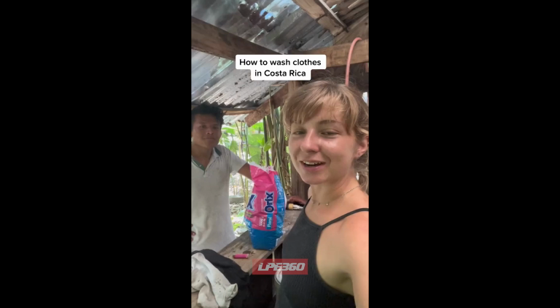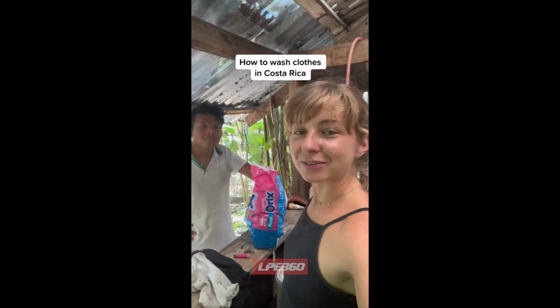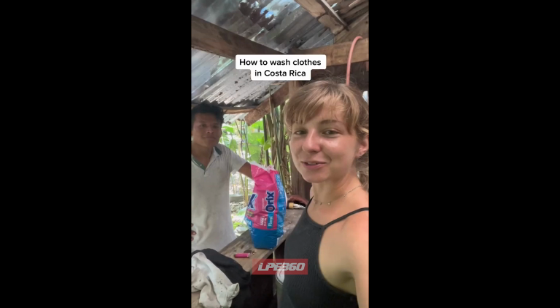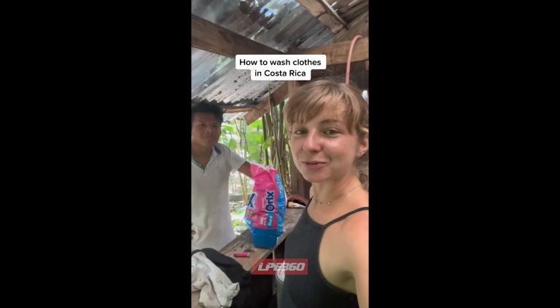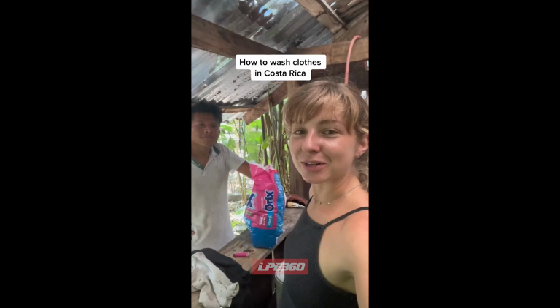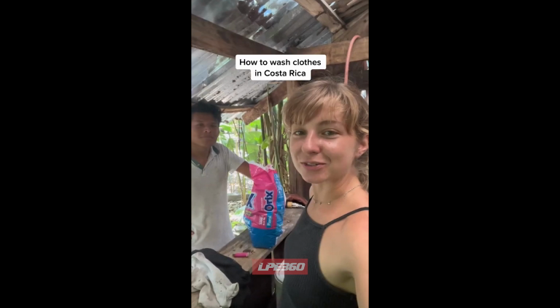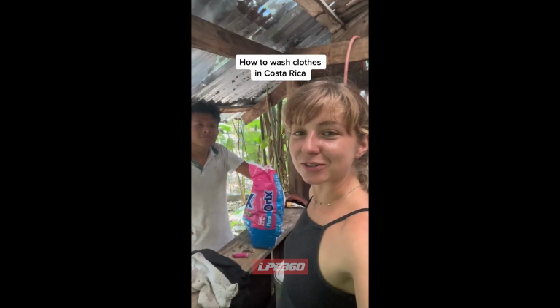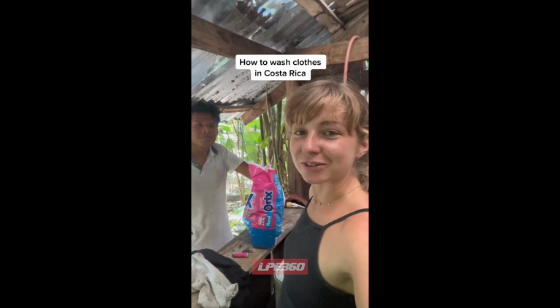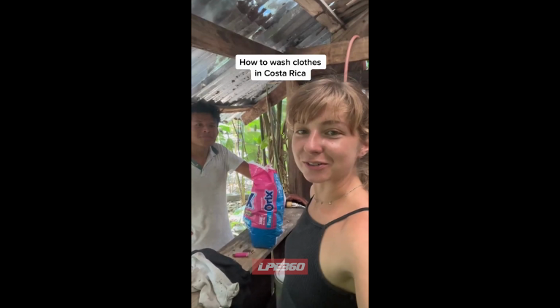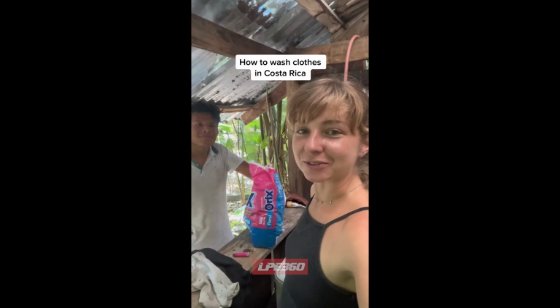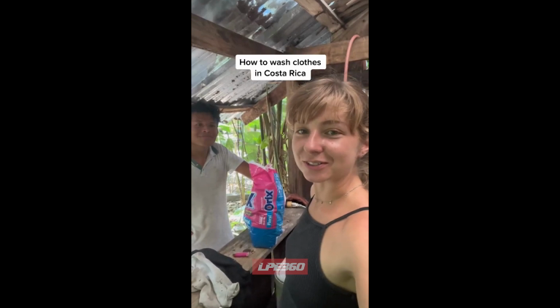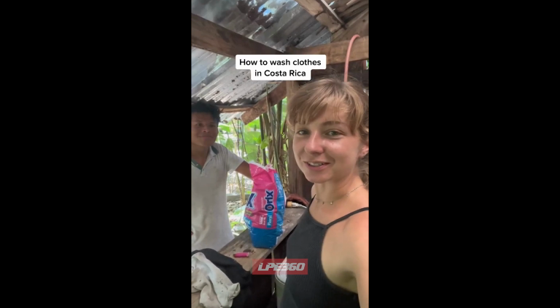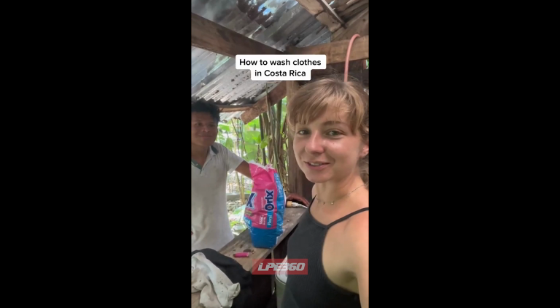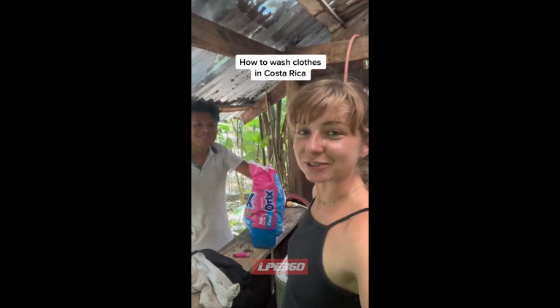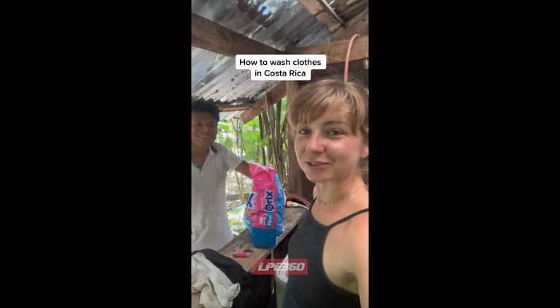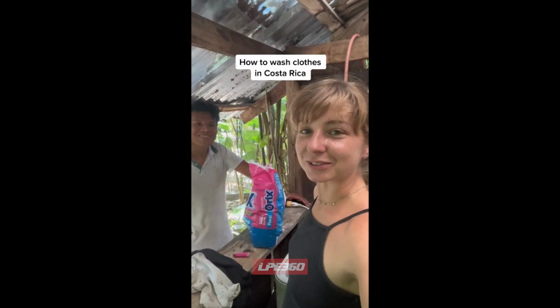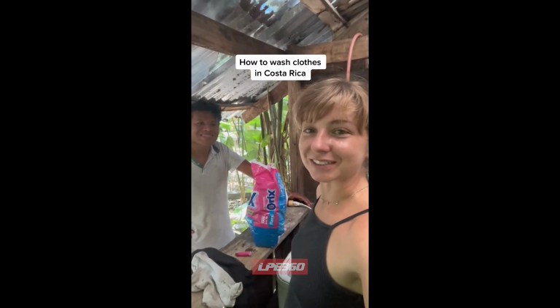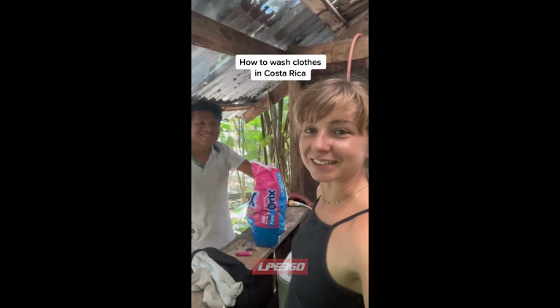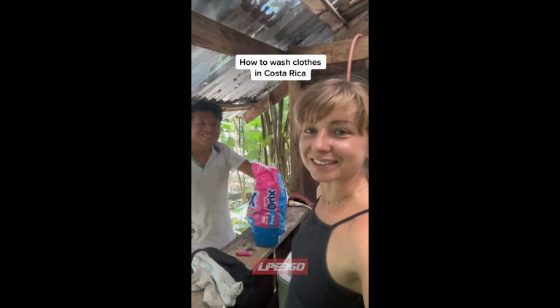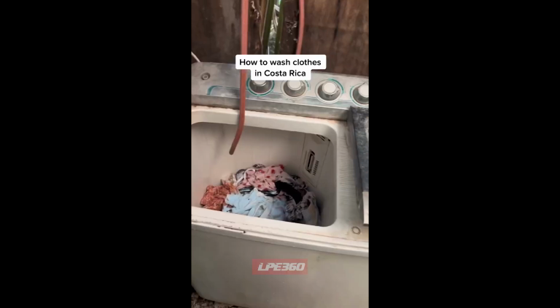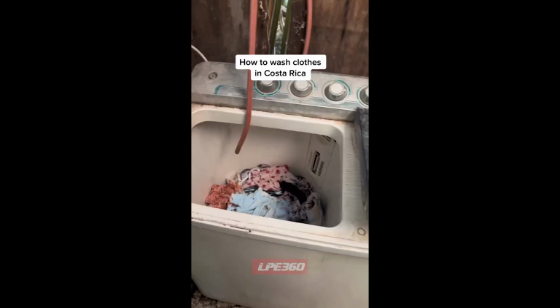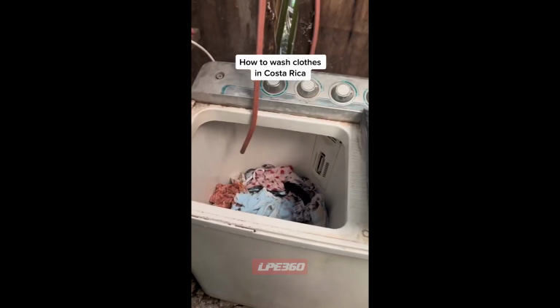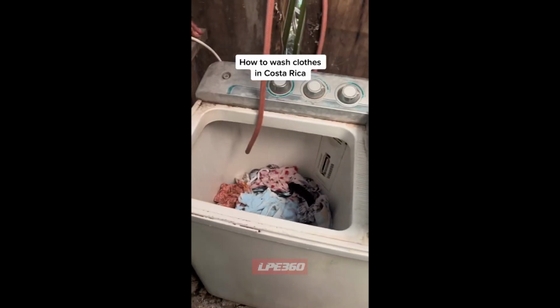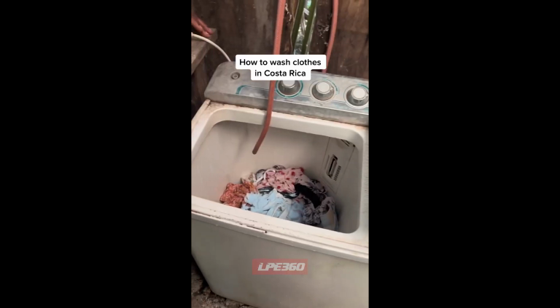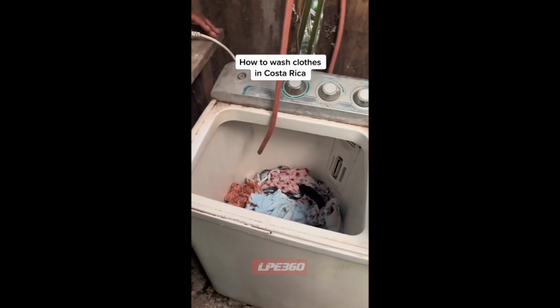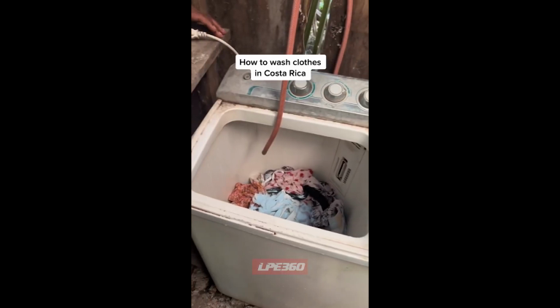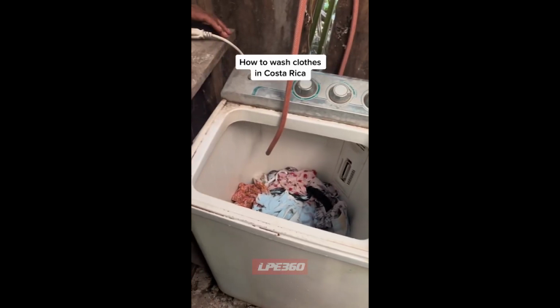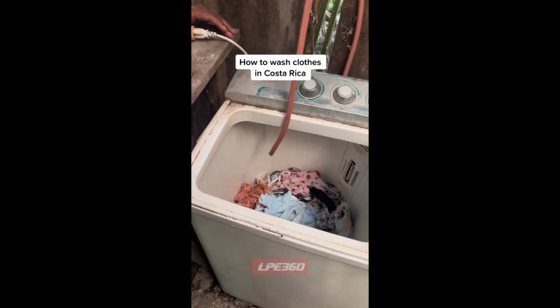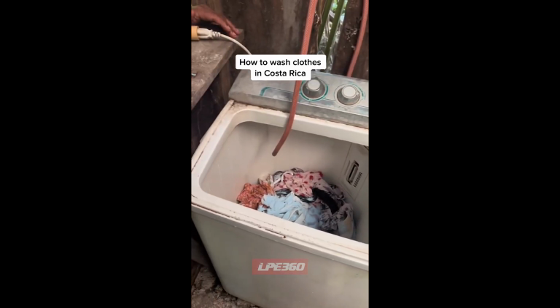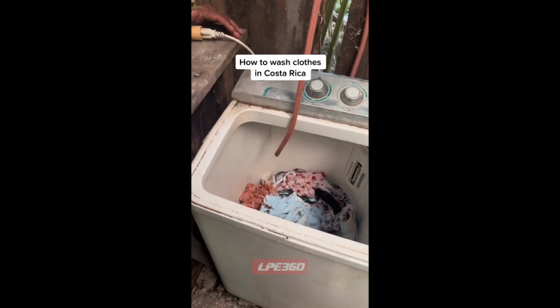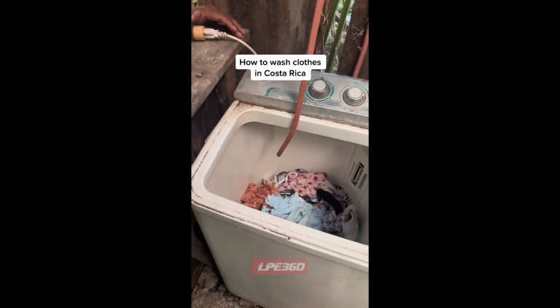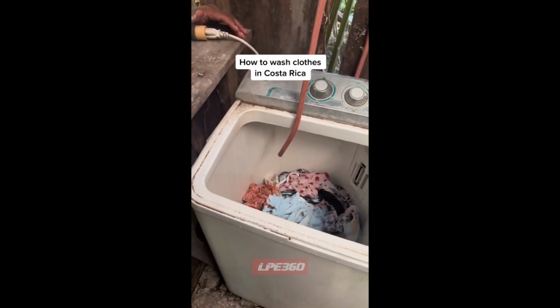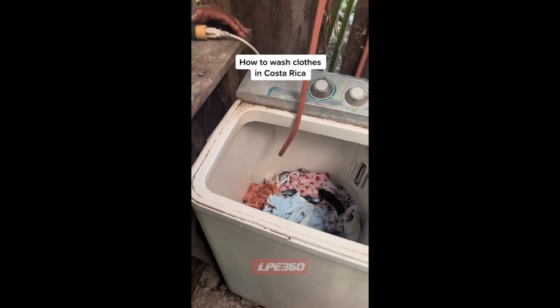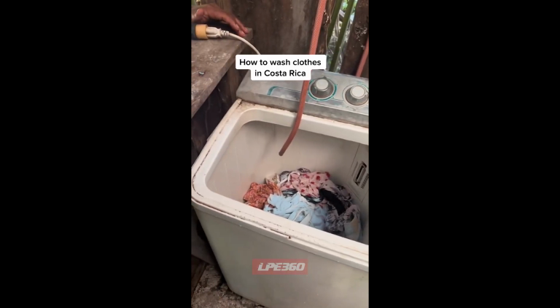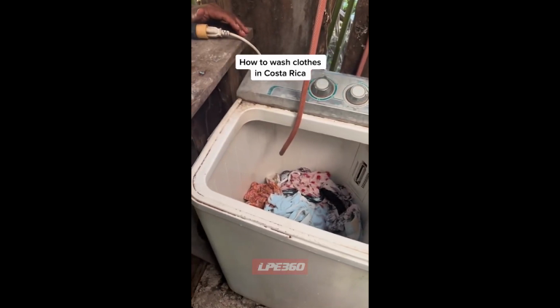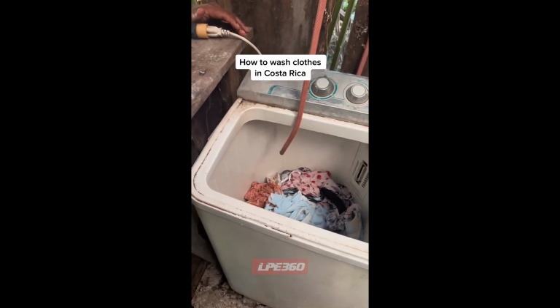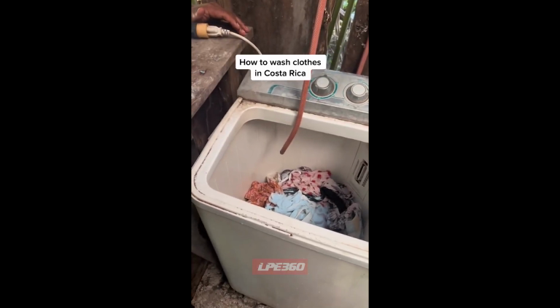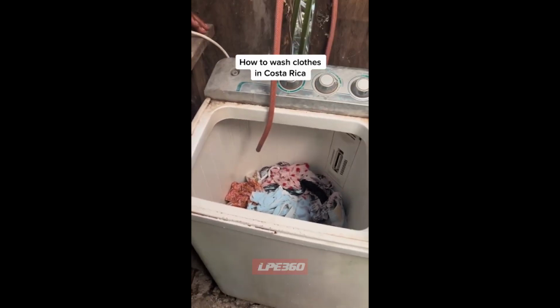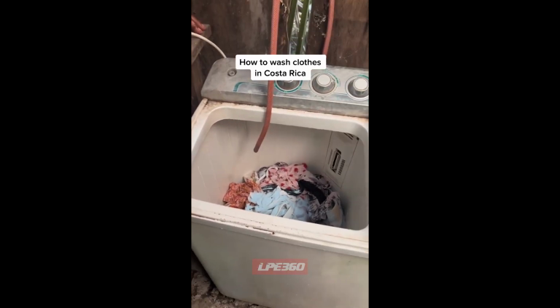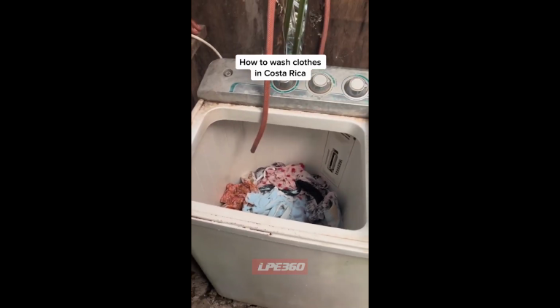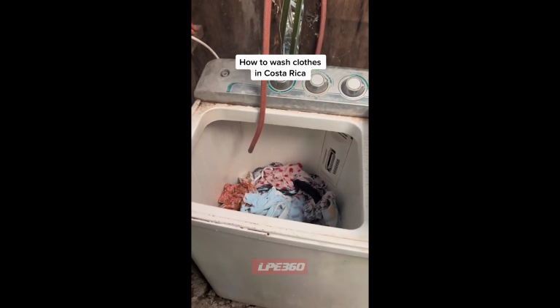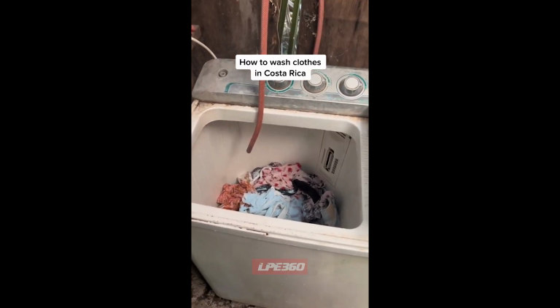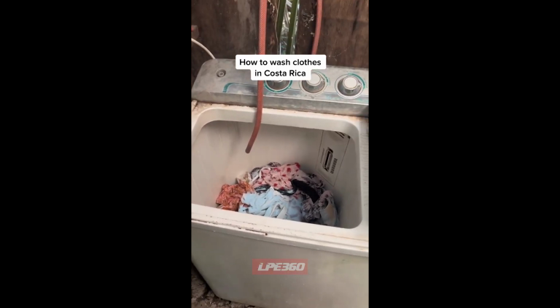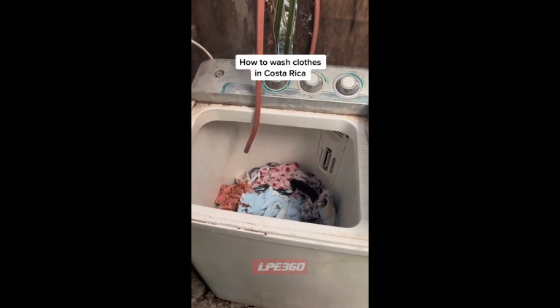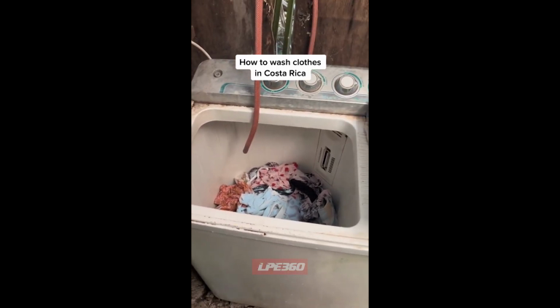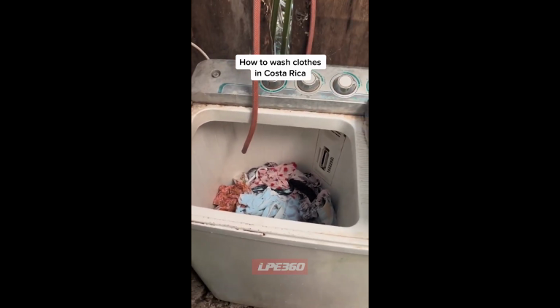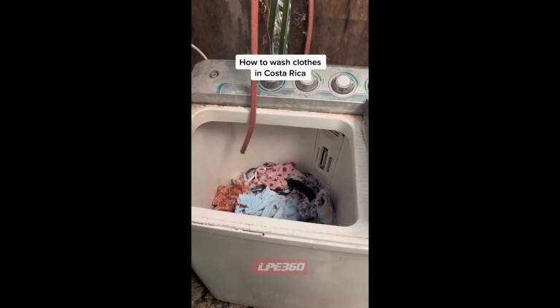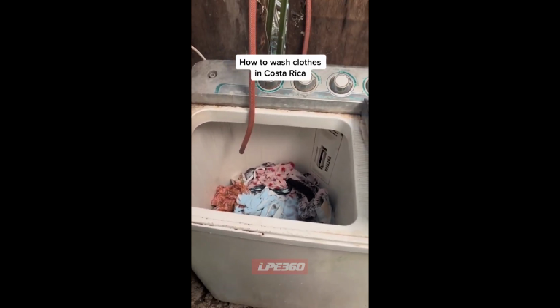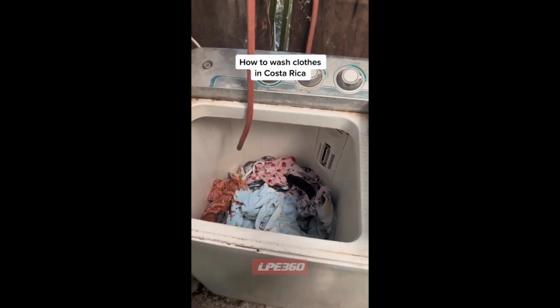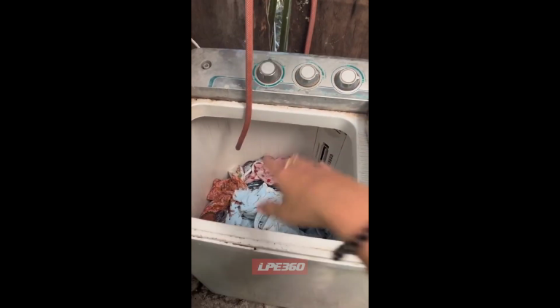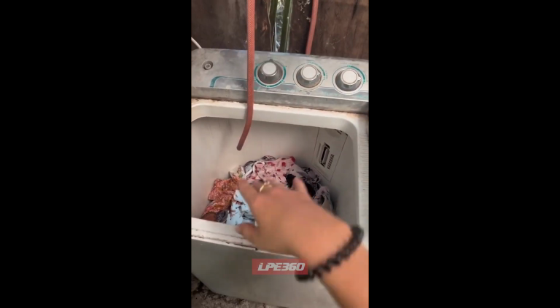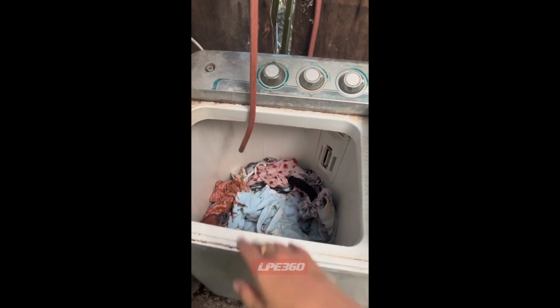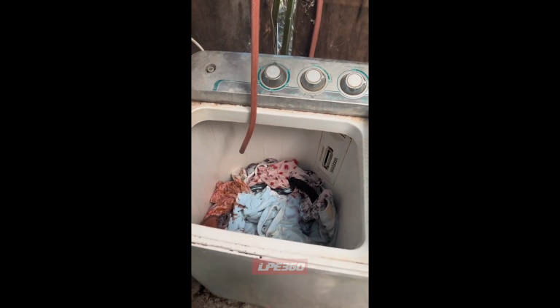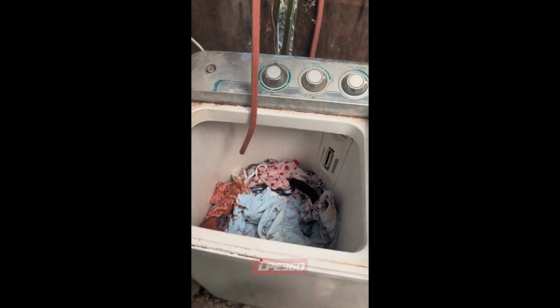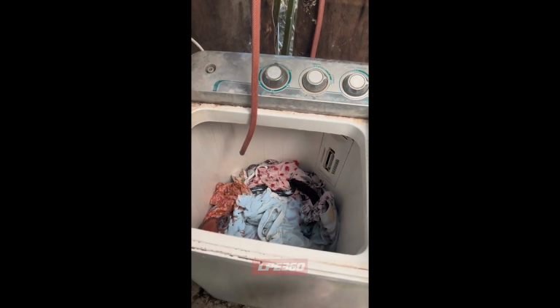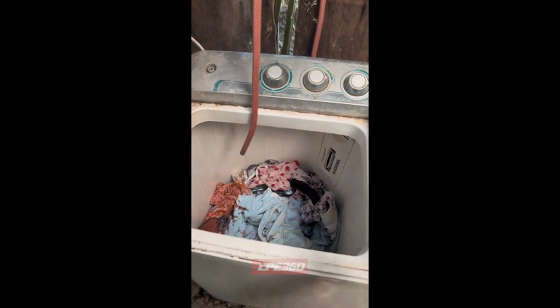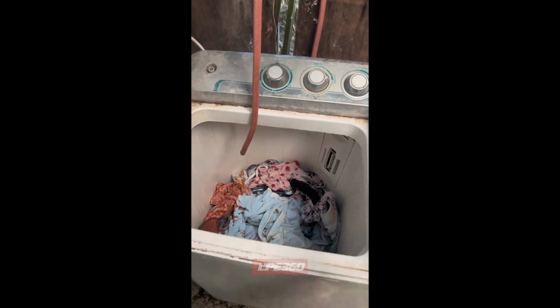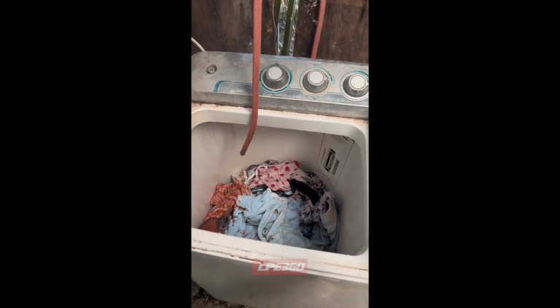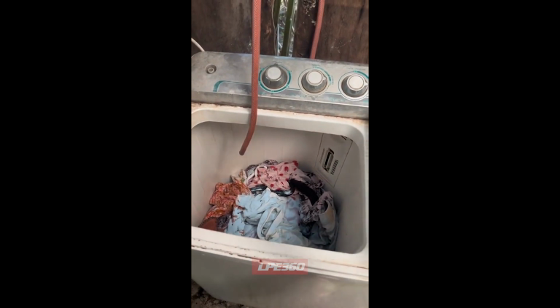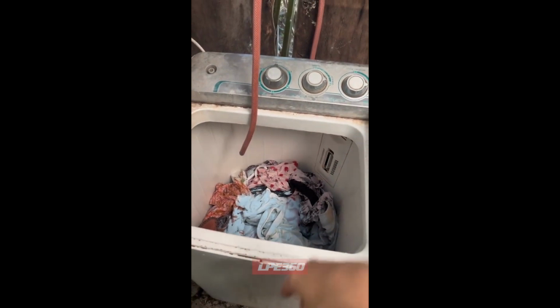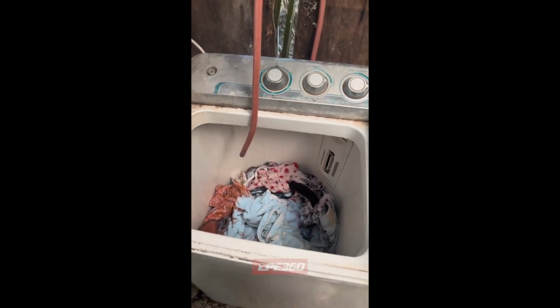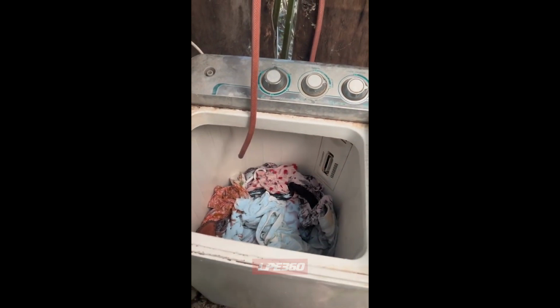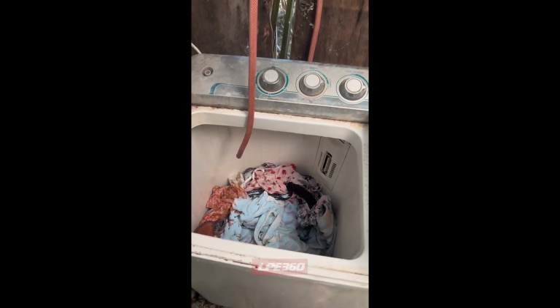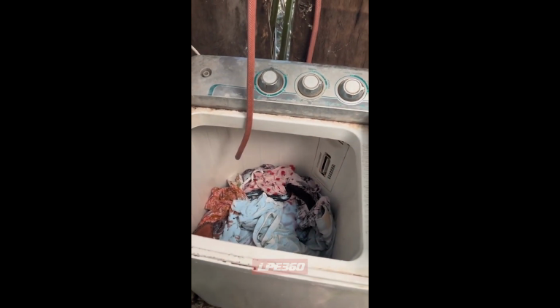How to wash clothes in Costa Rica. This is a Costa Rican washing machine — I've never seen it before. Put the clothes in there, put the soap in there,